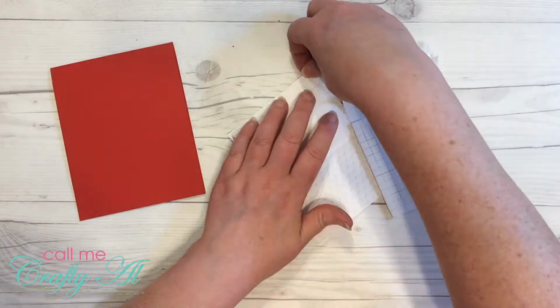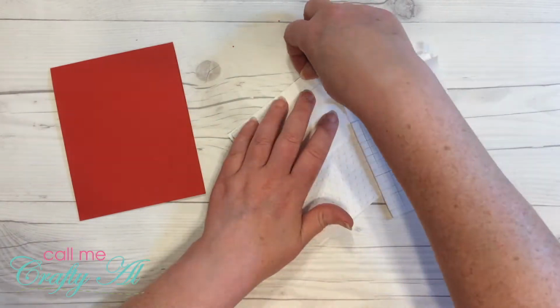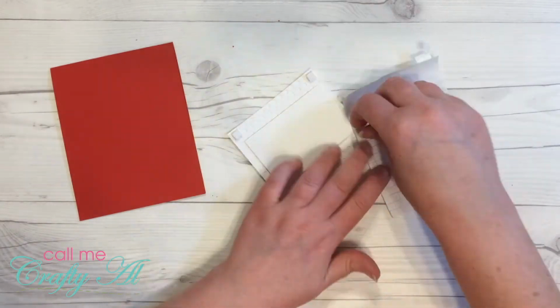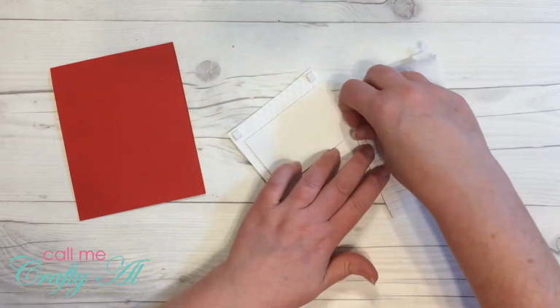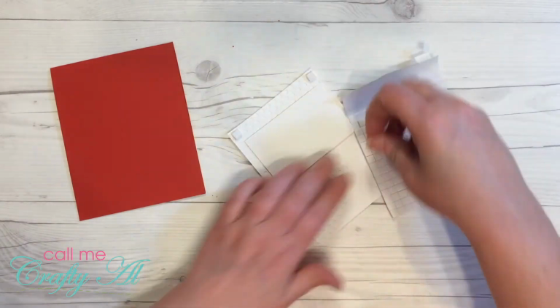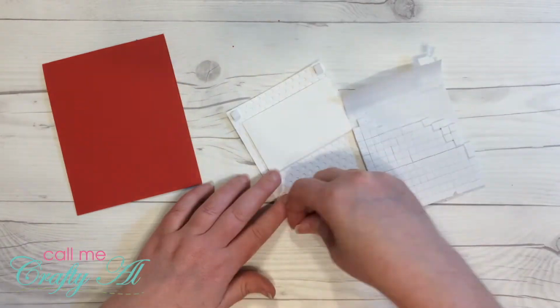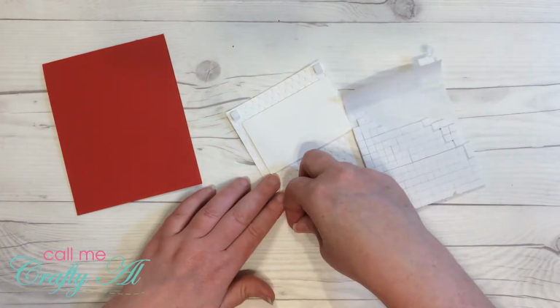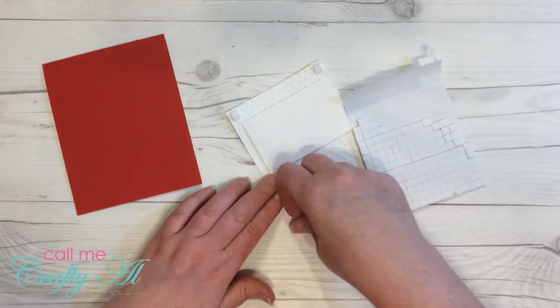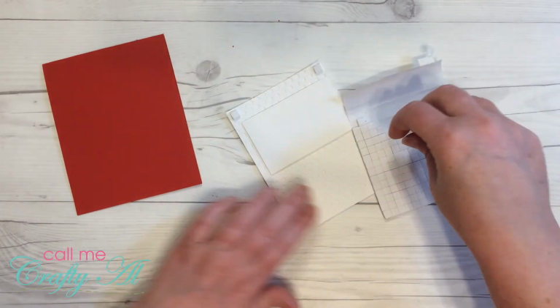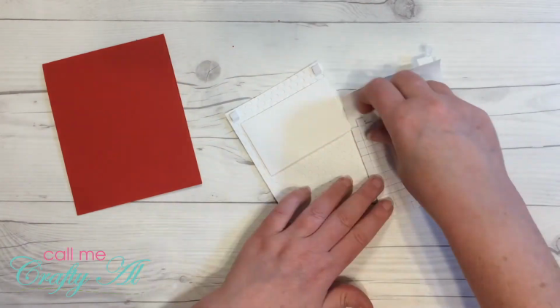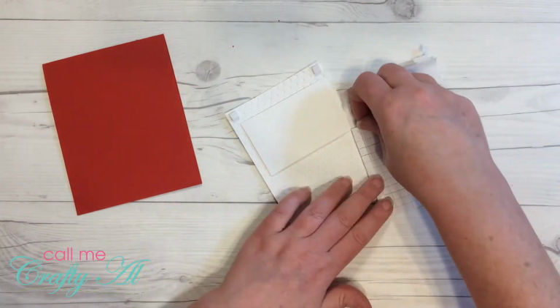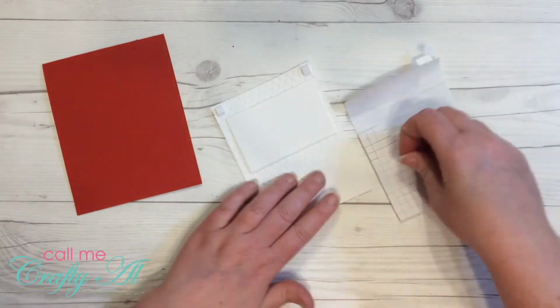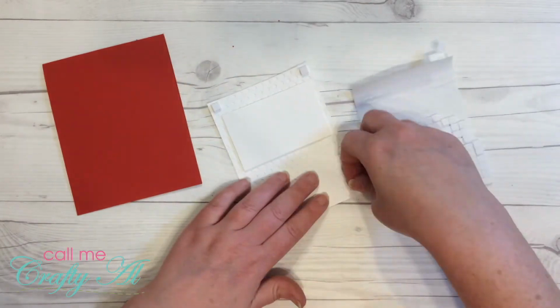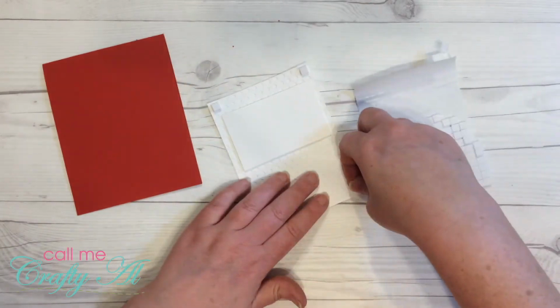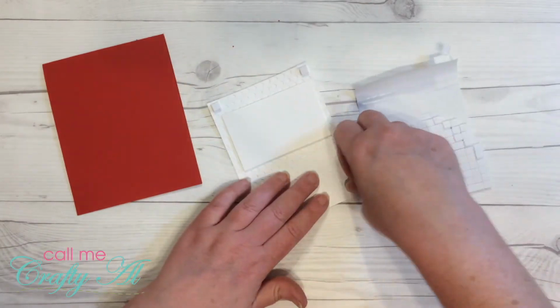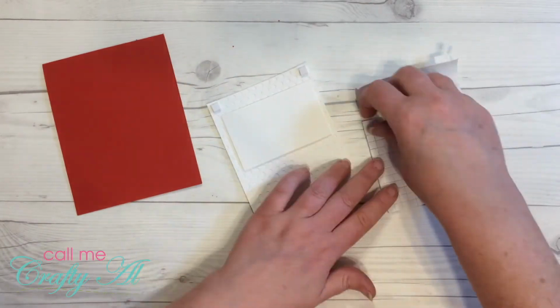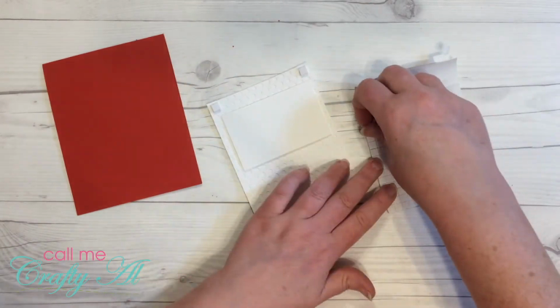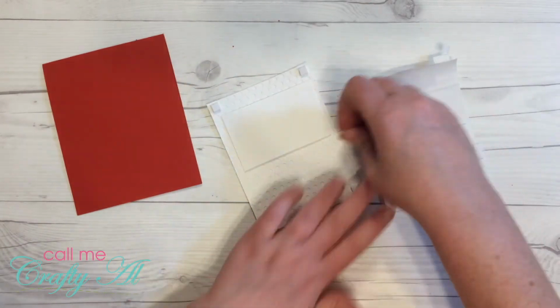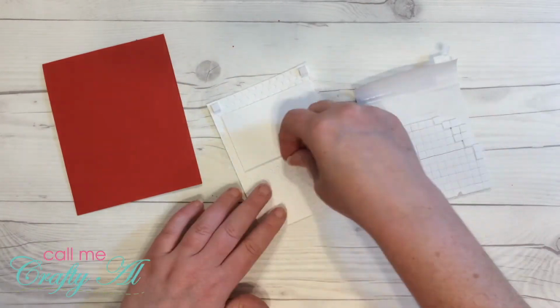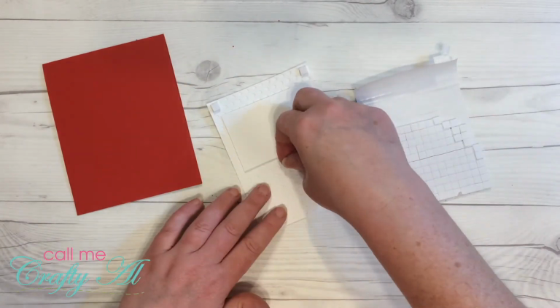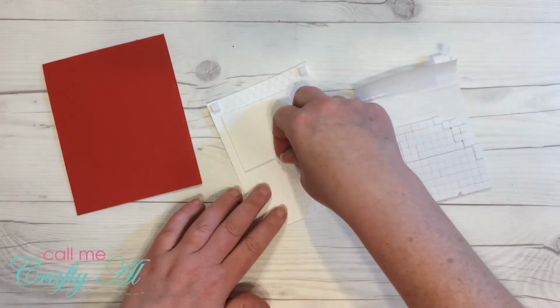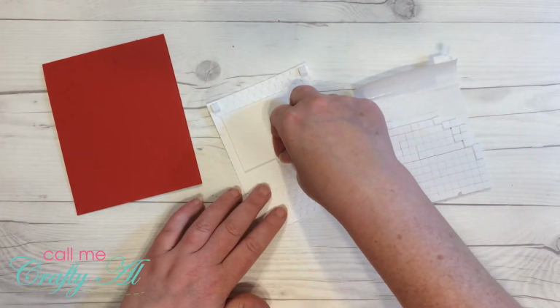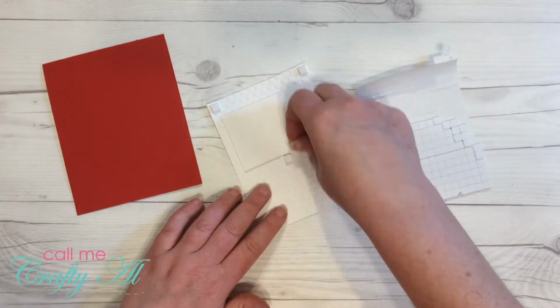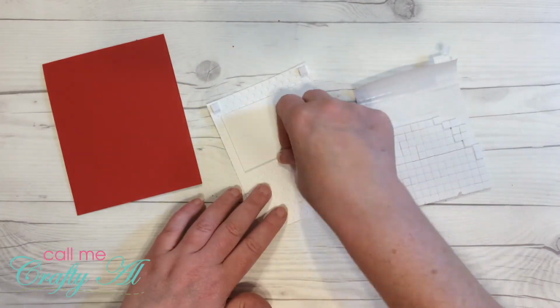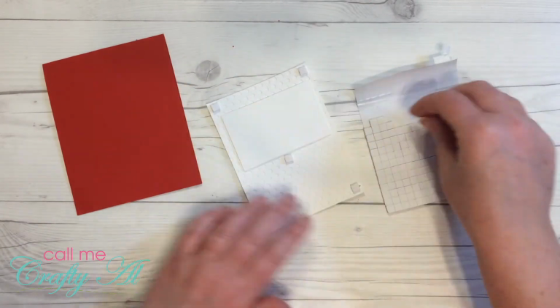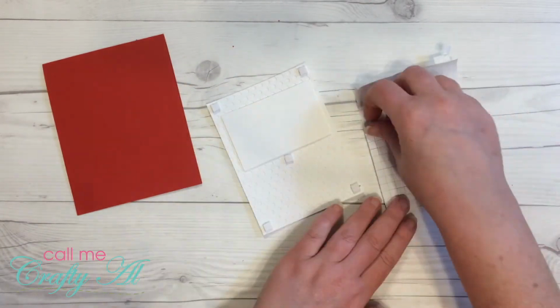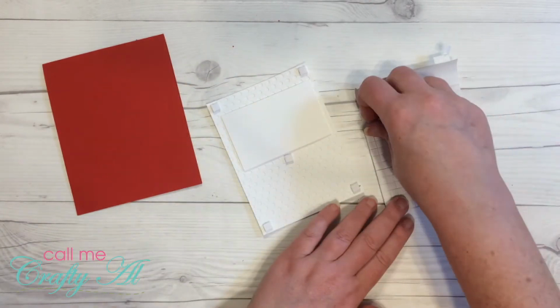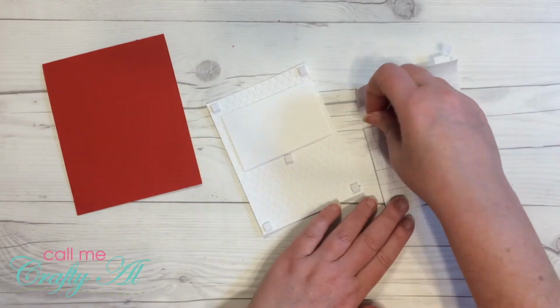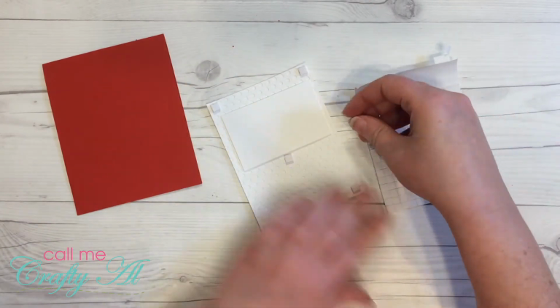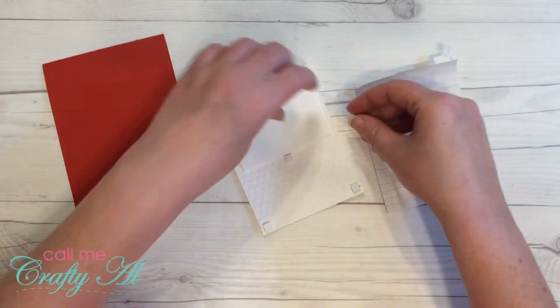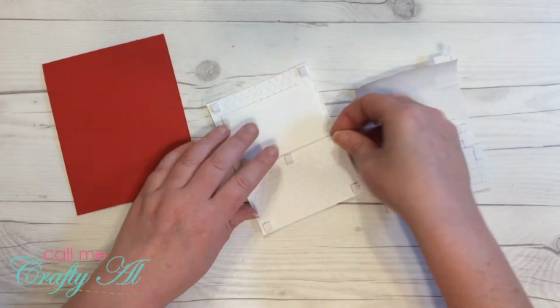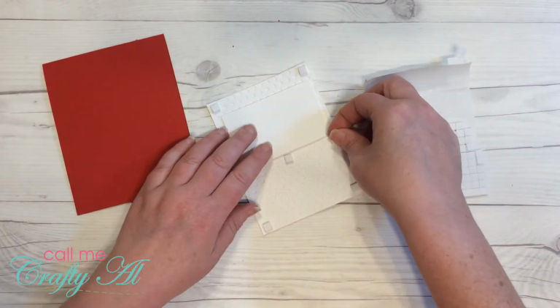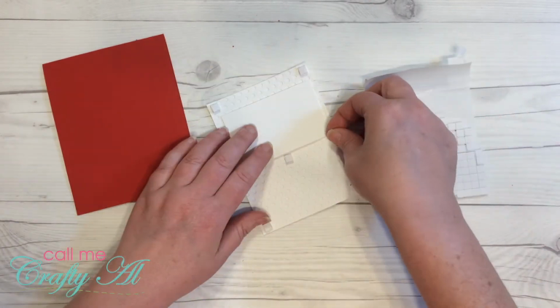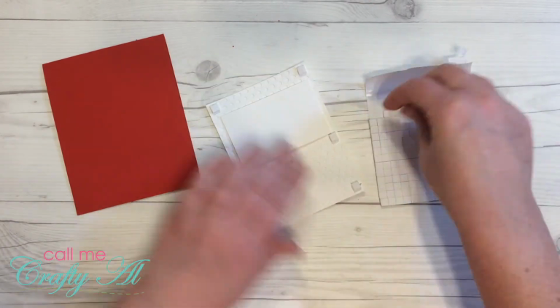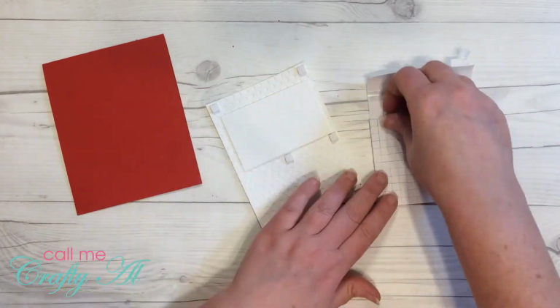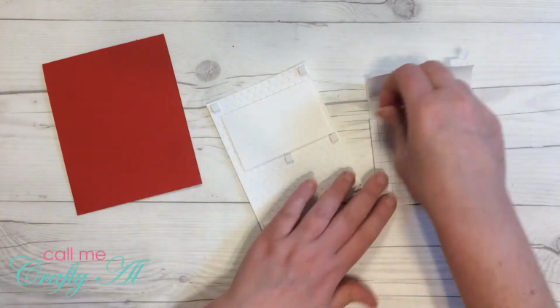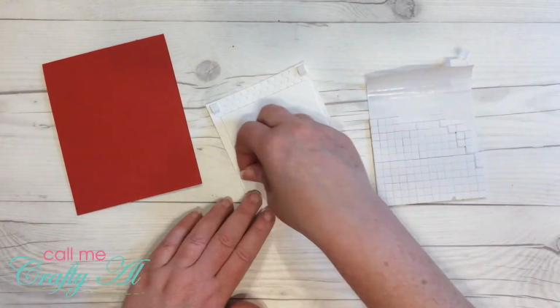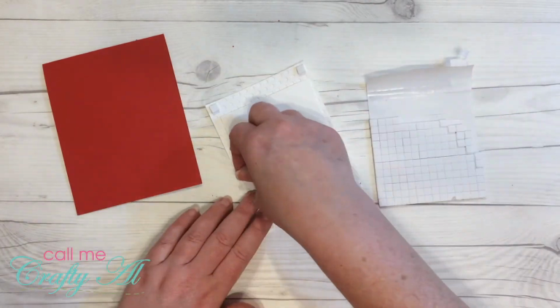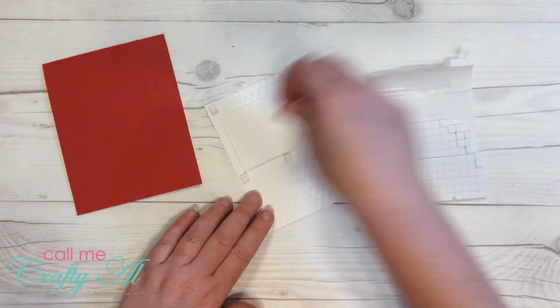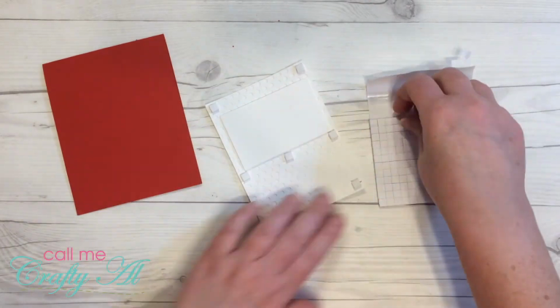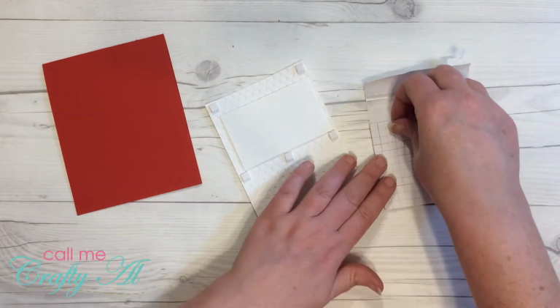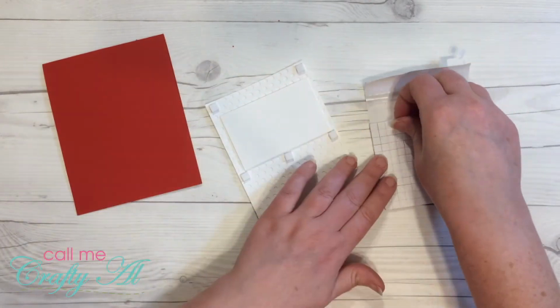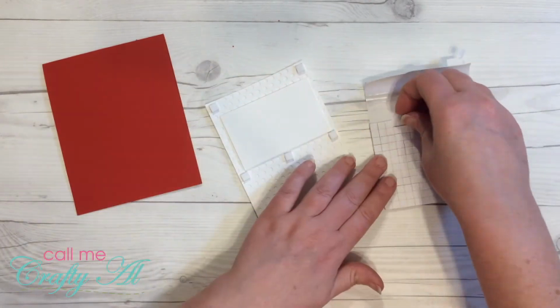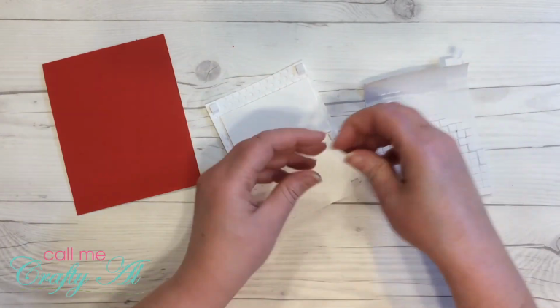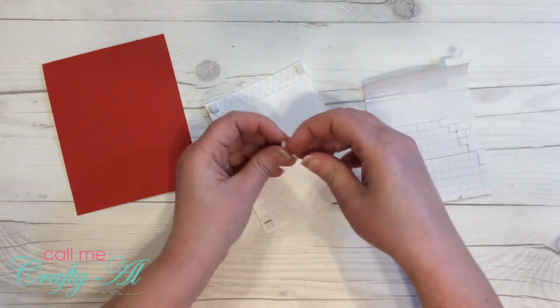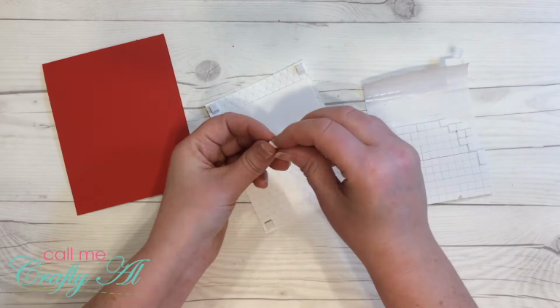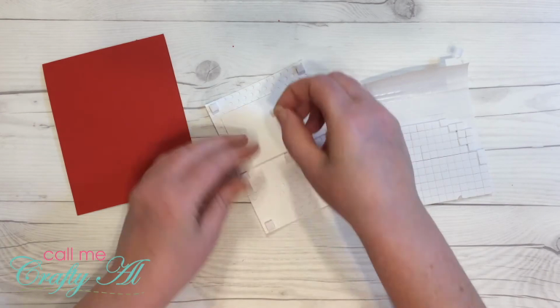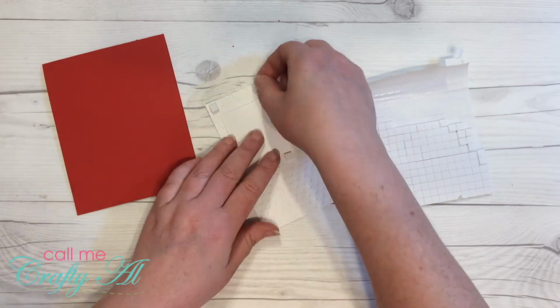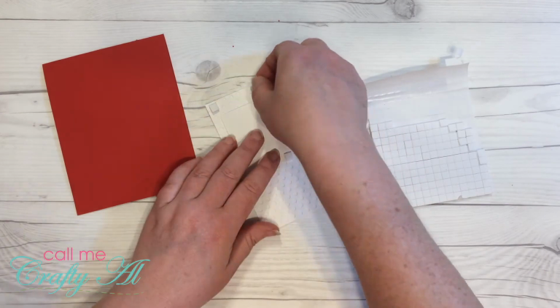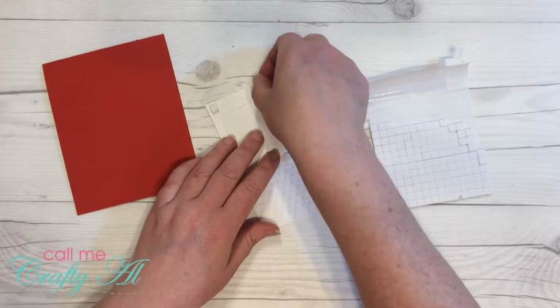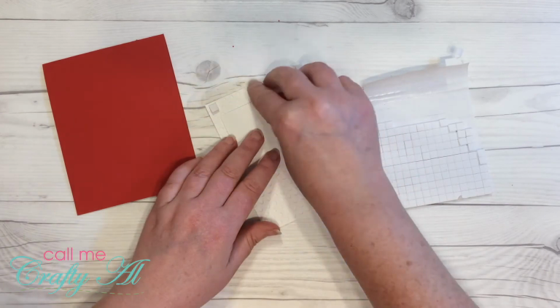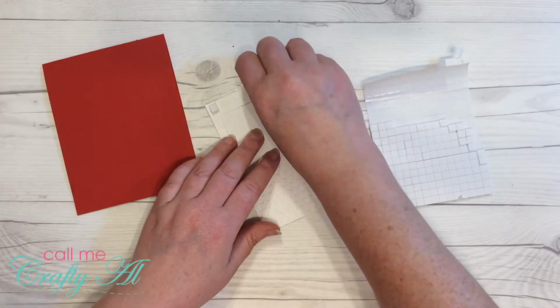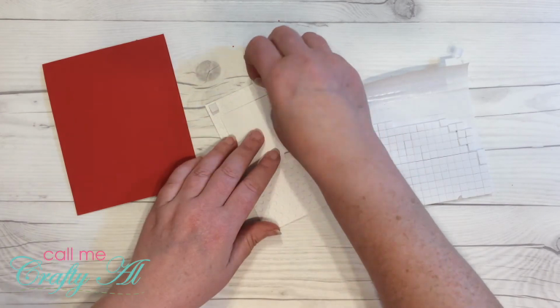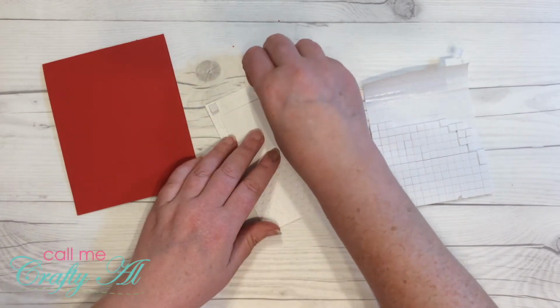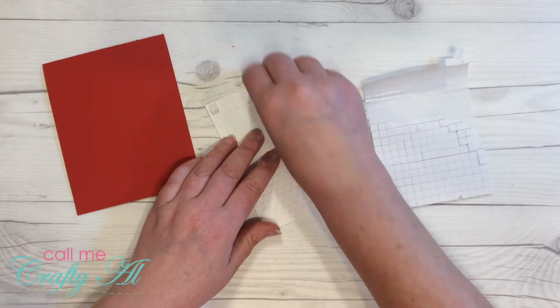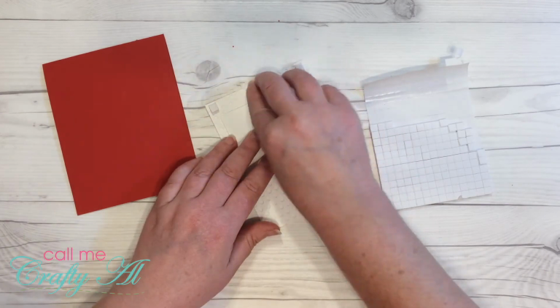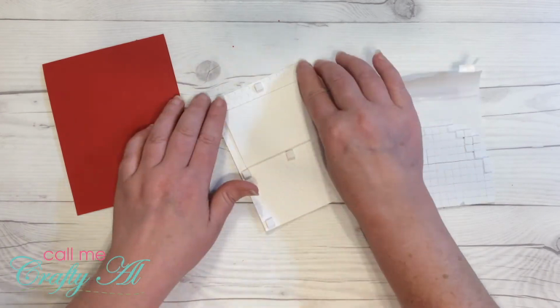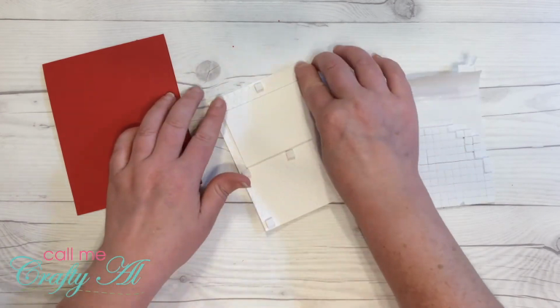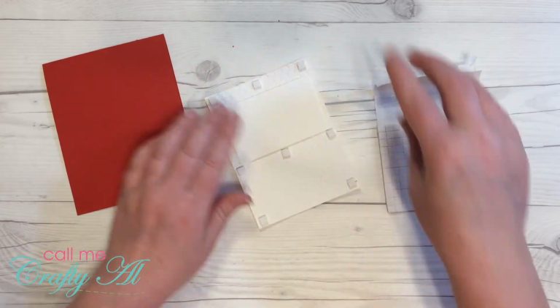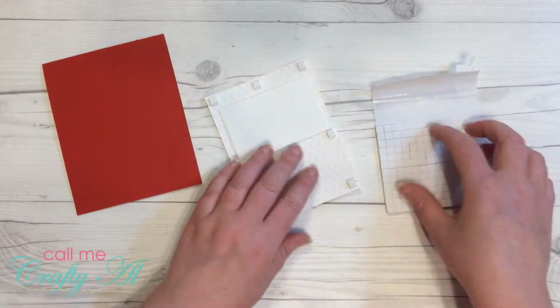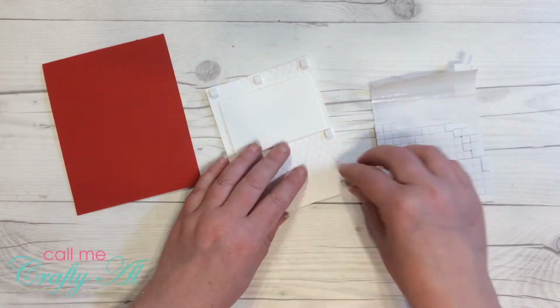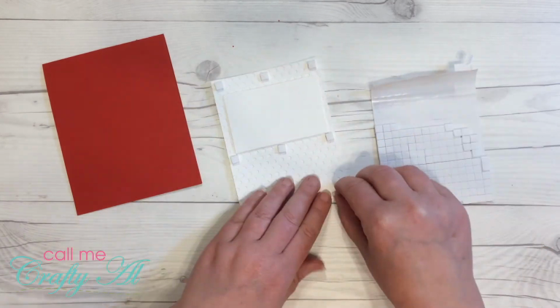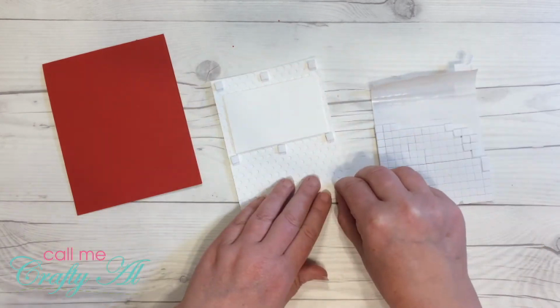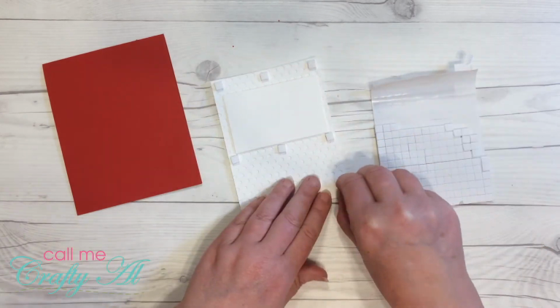To adhere this top piece to my card base, I put a few foam squares on the back of my die-cut piece.